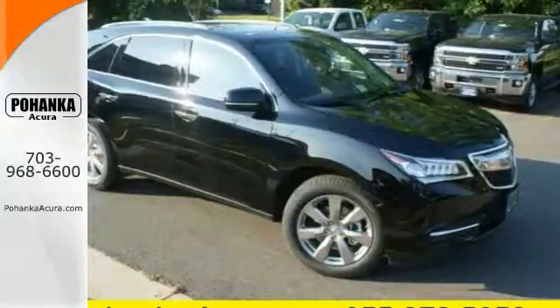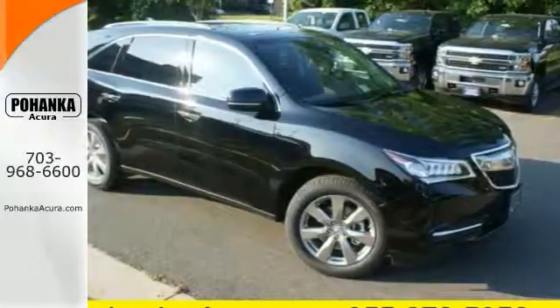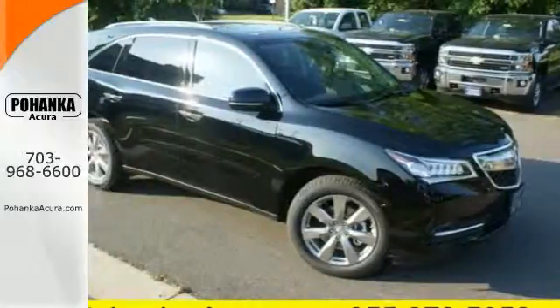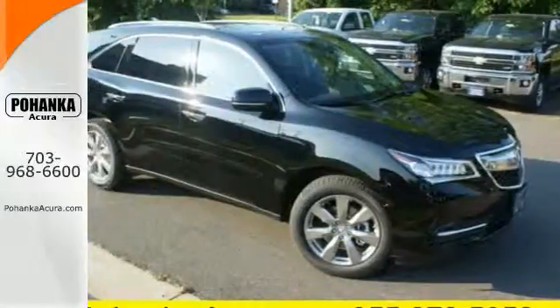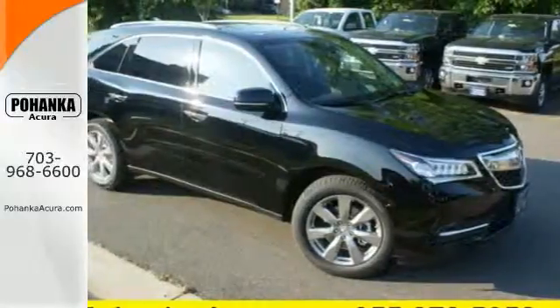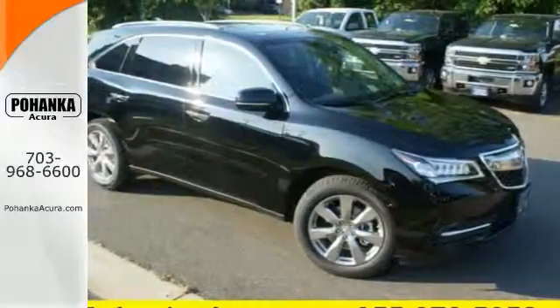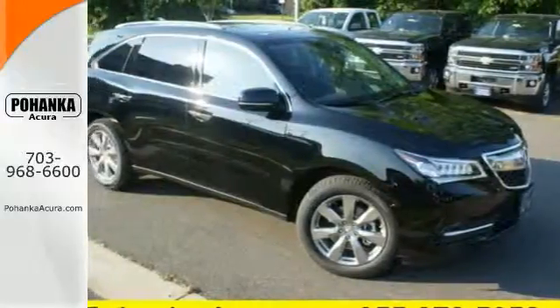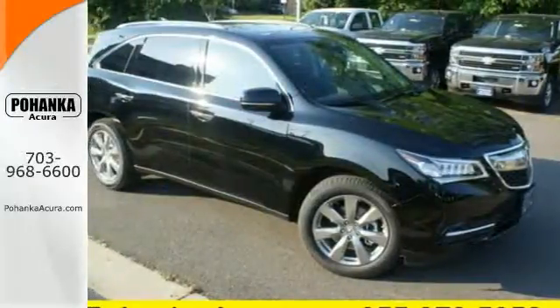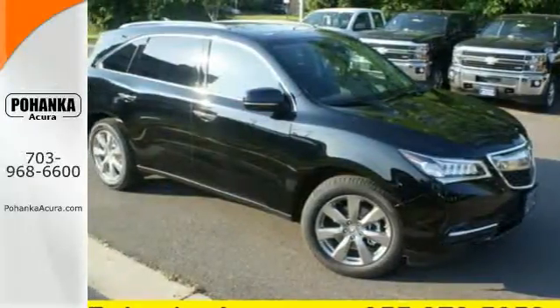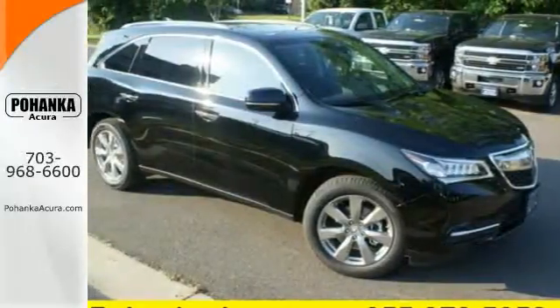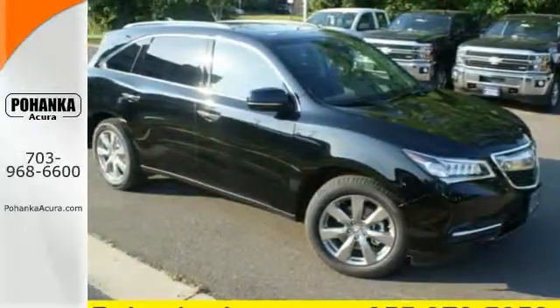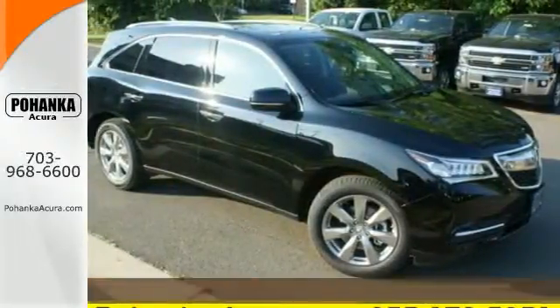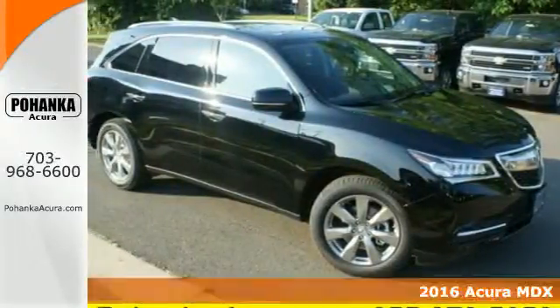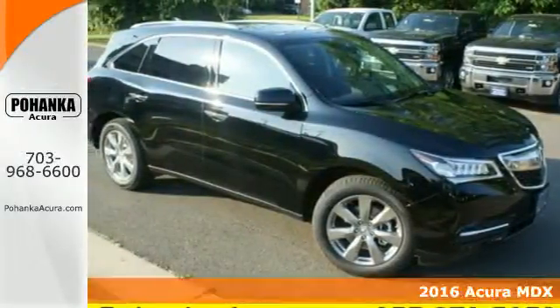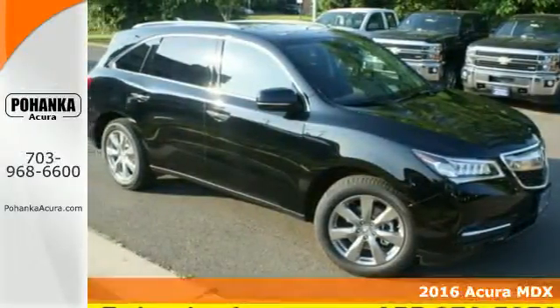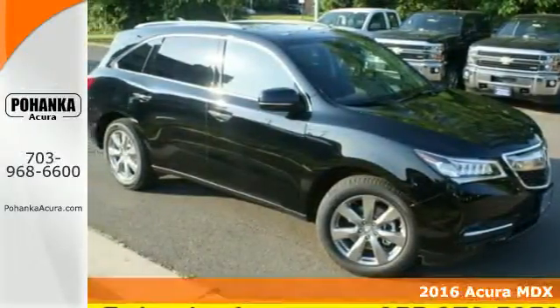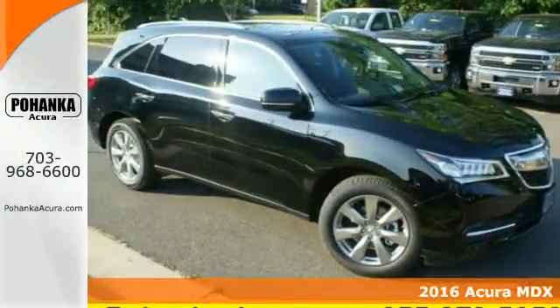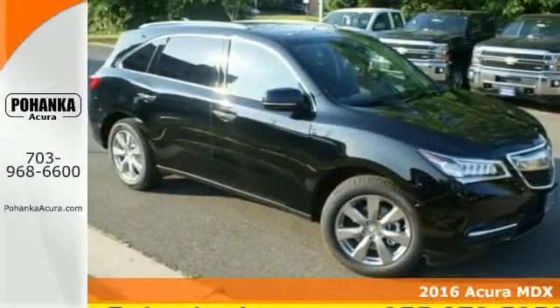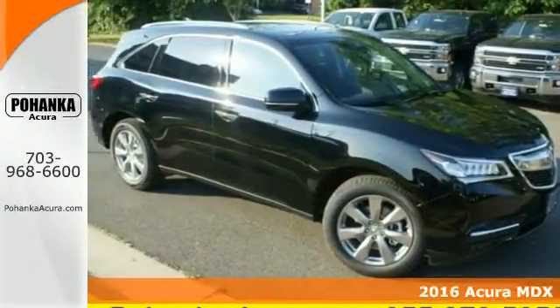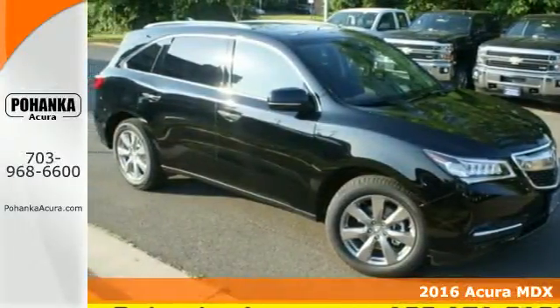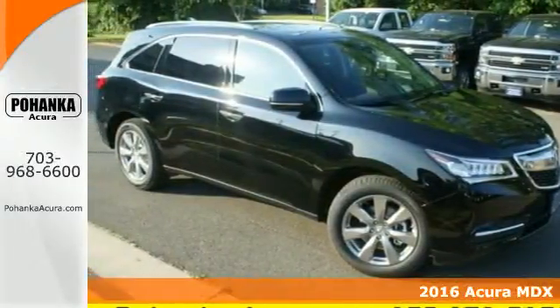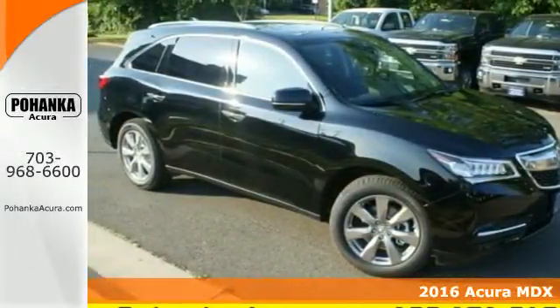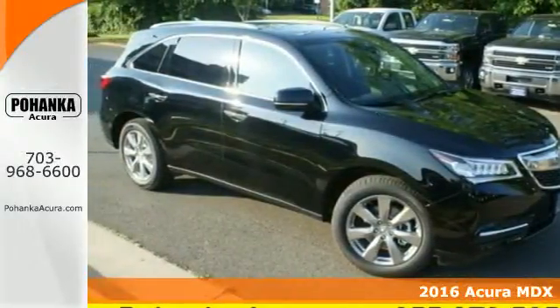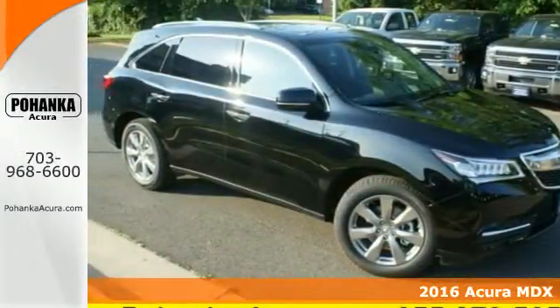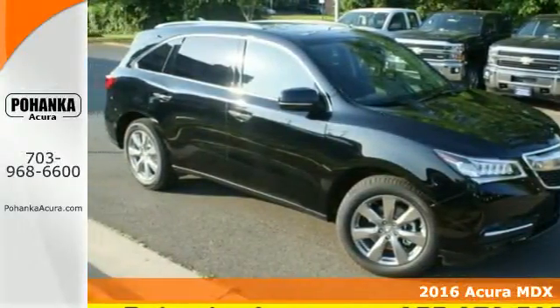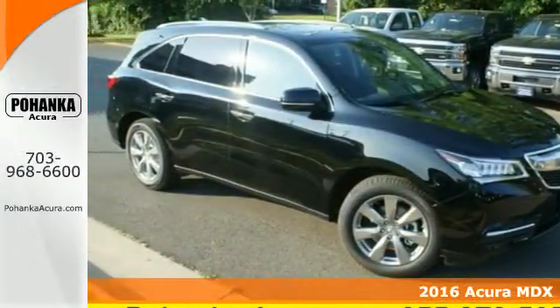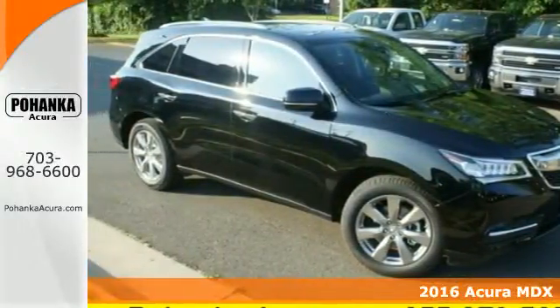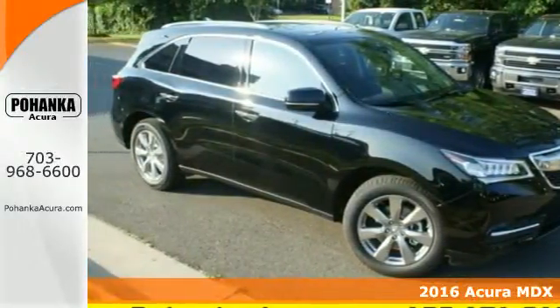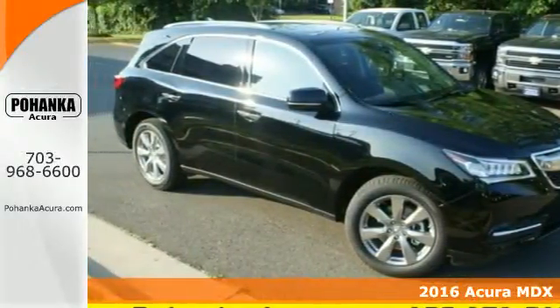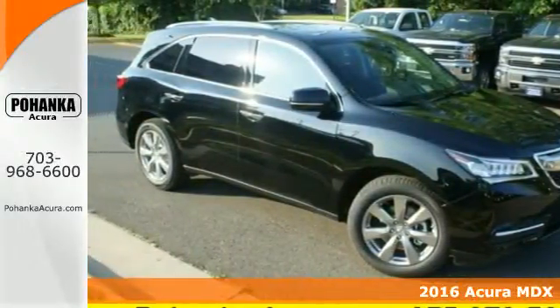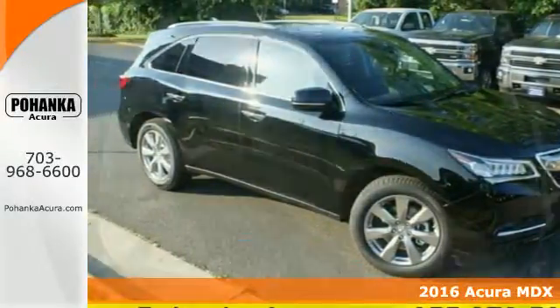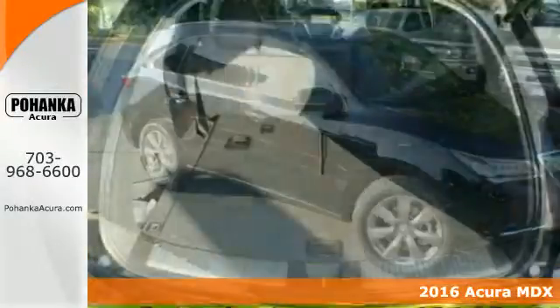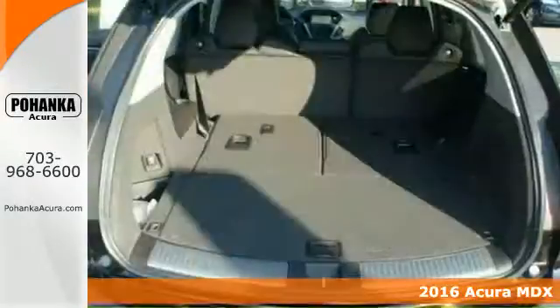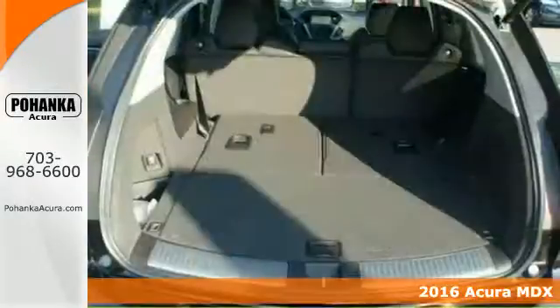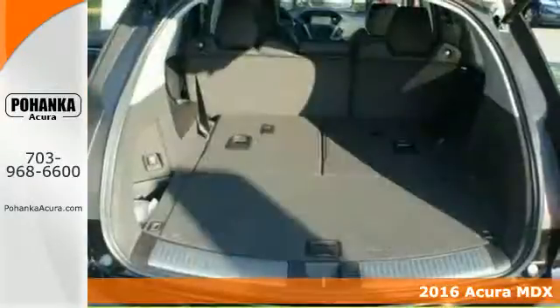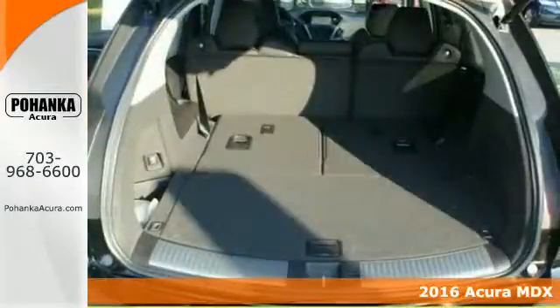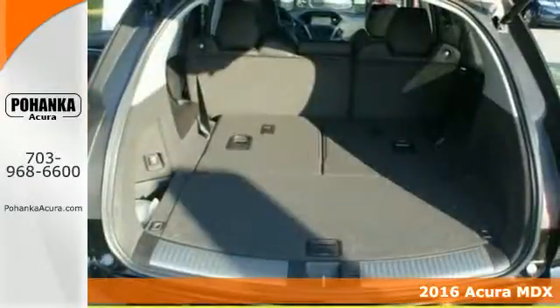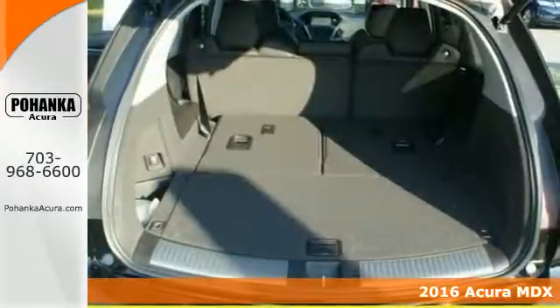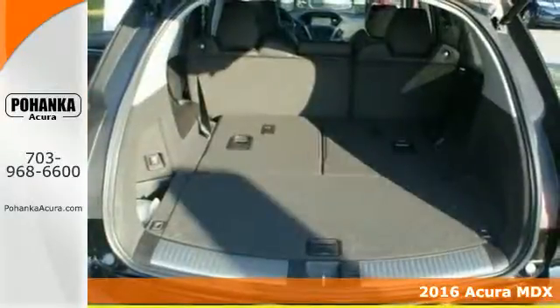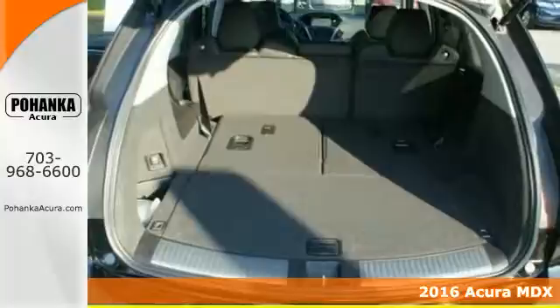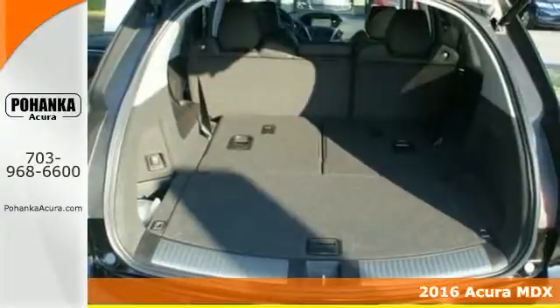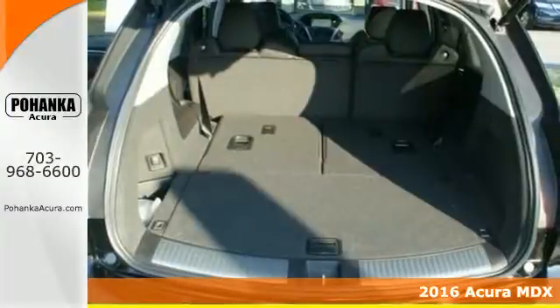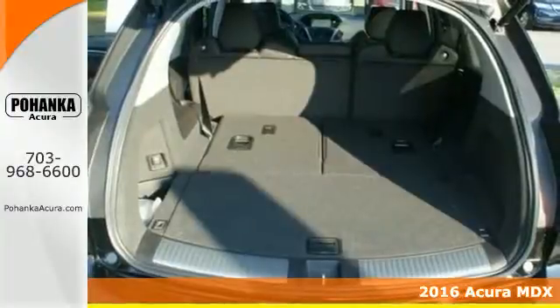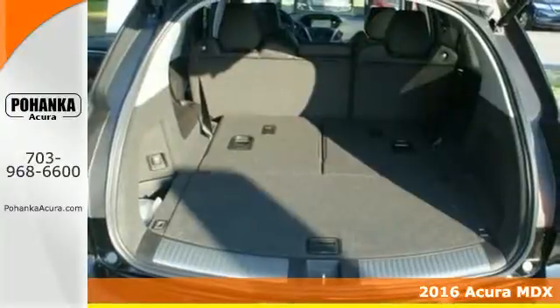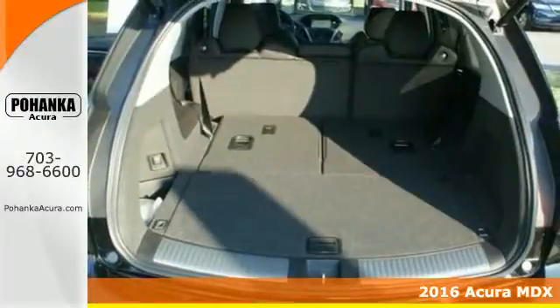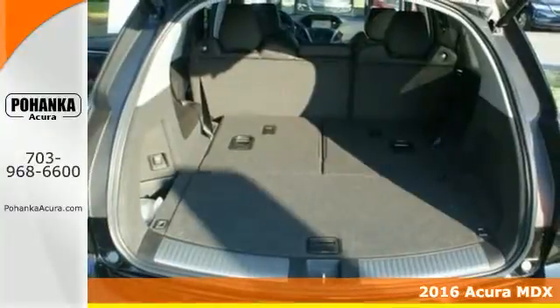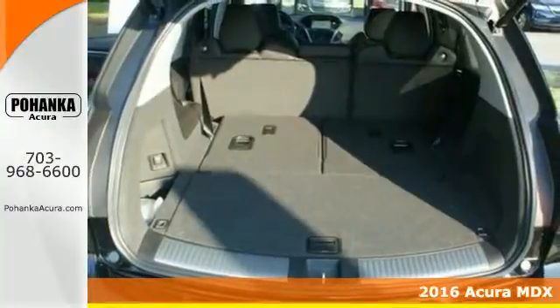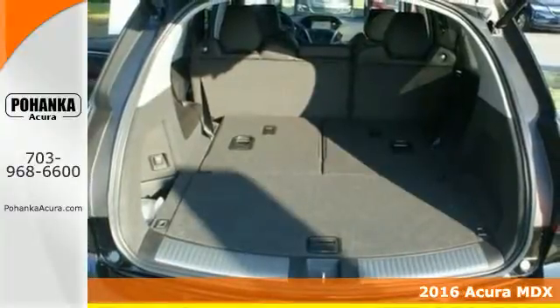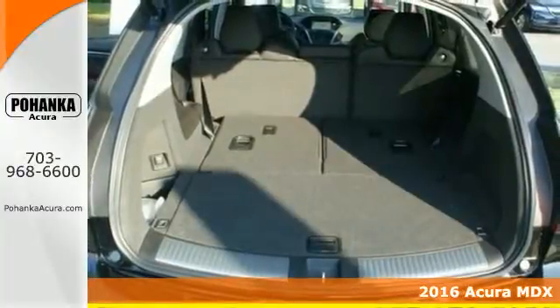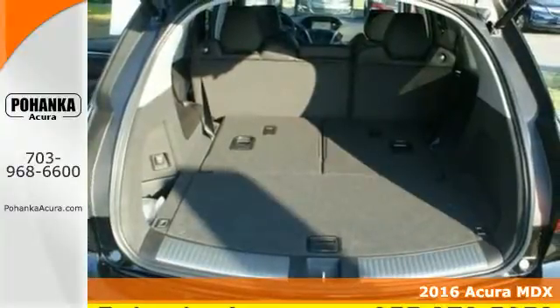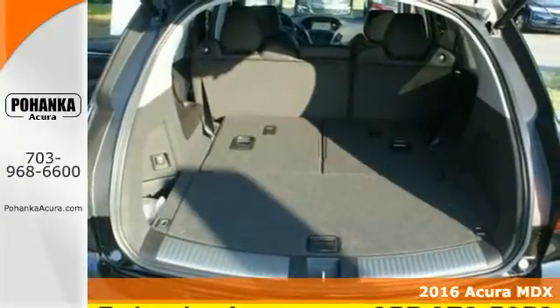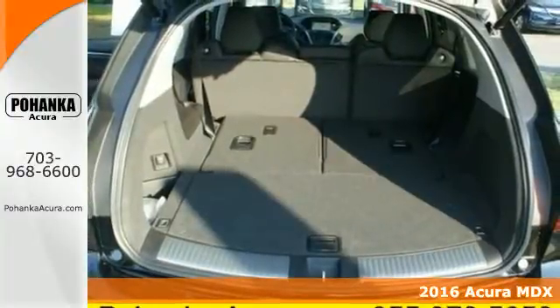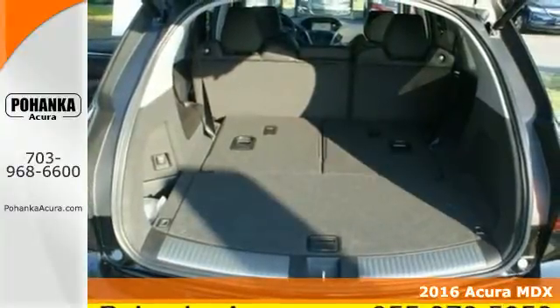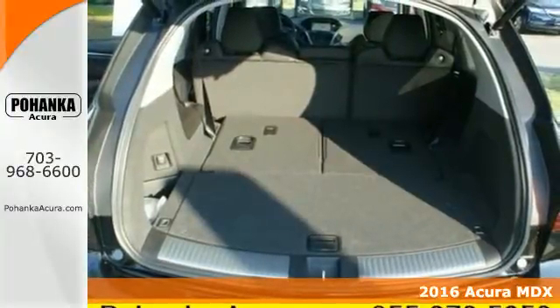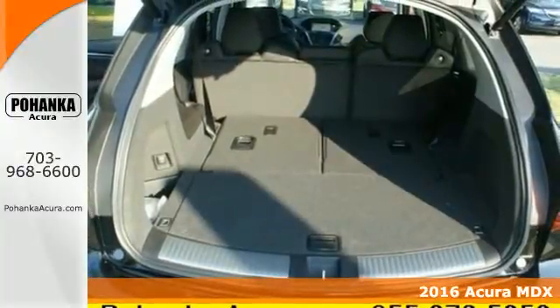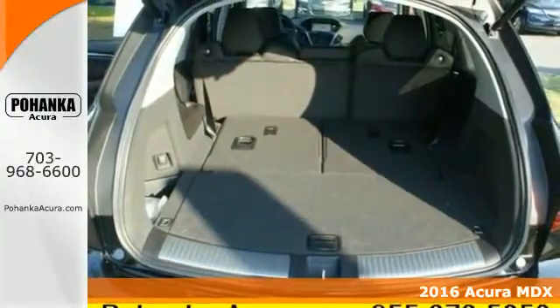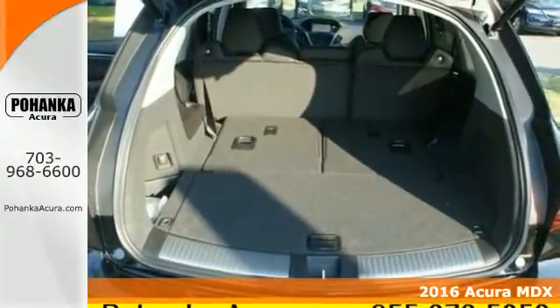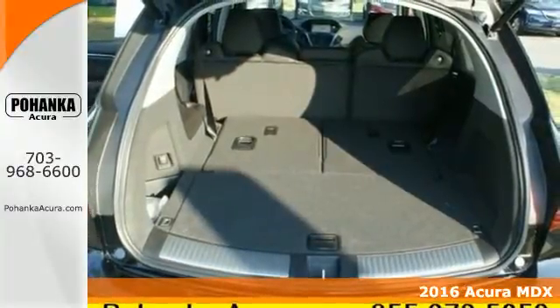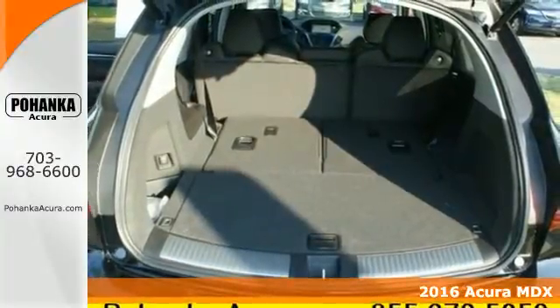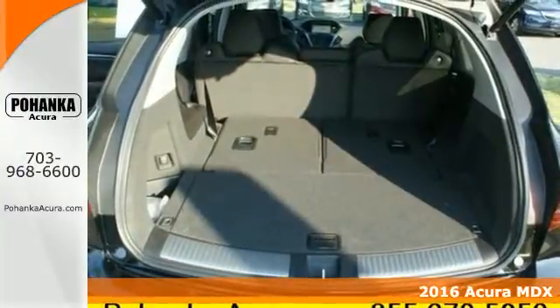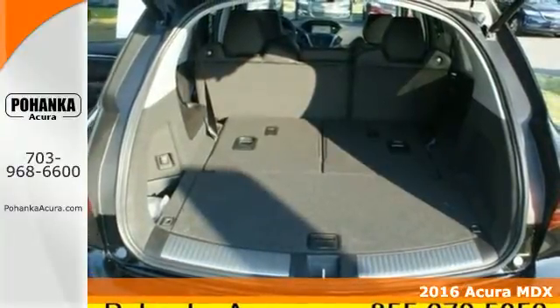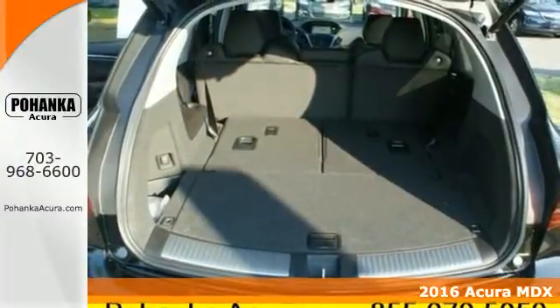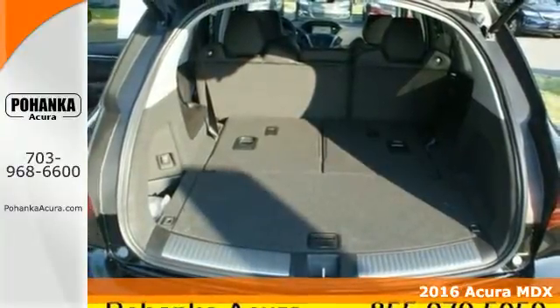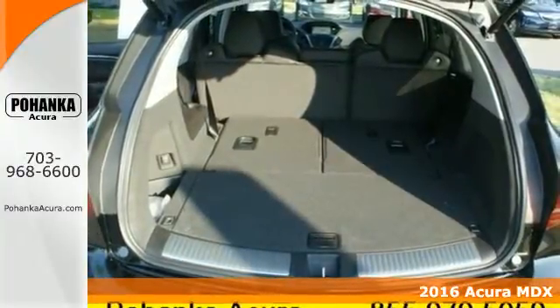Here's a 2015 Acura MDX. An elegant machine, consciously engineered to encourage your endeavors.